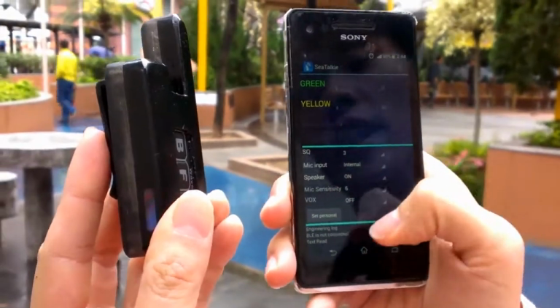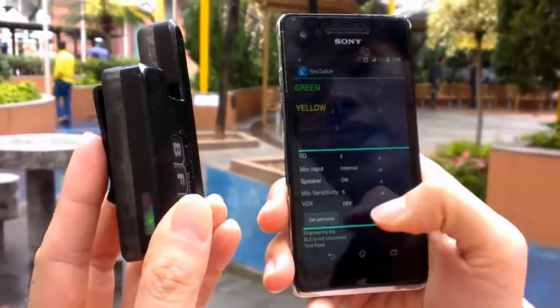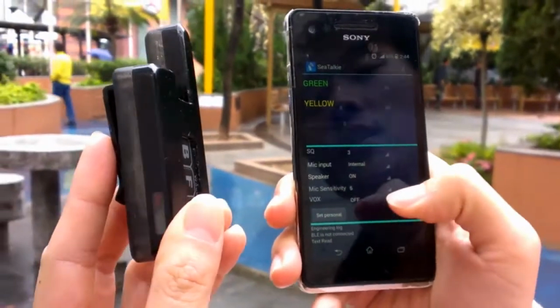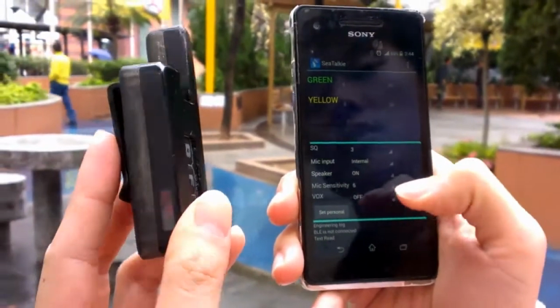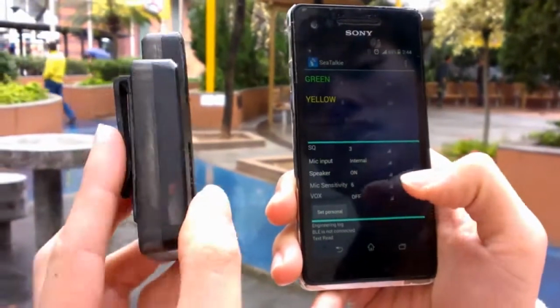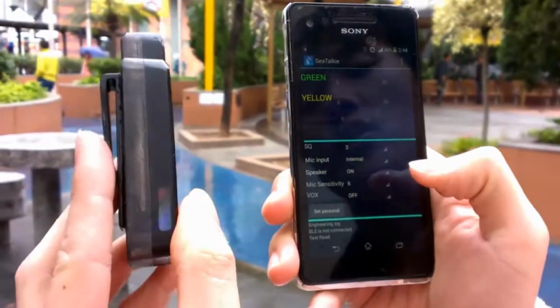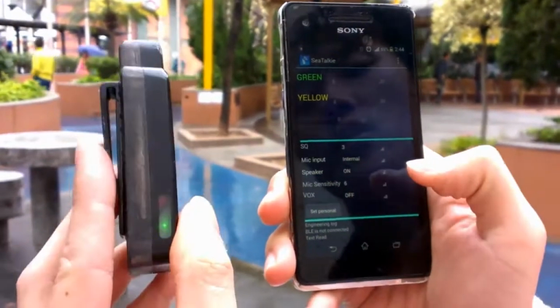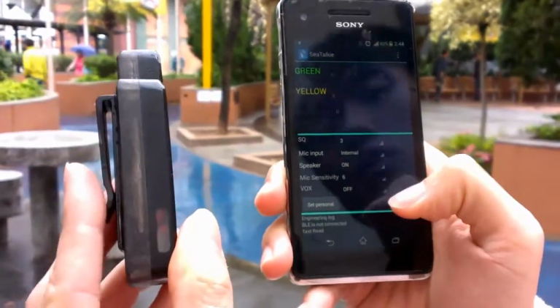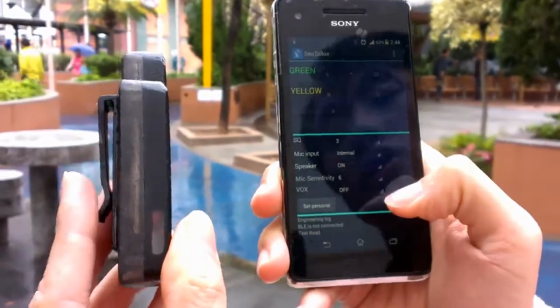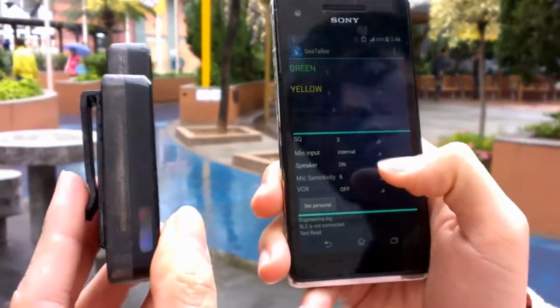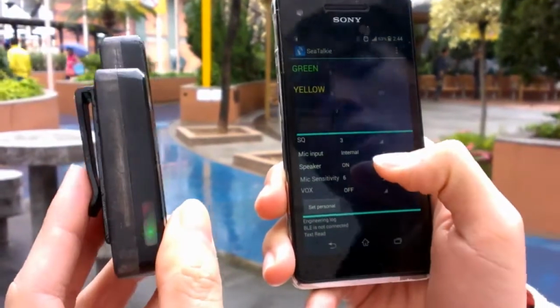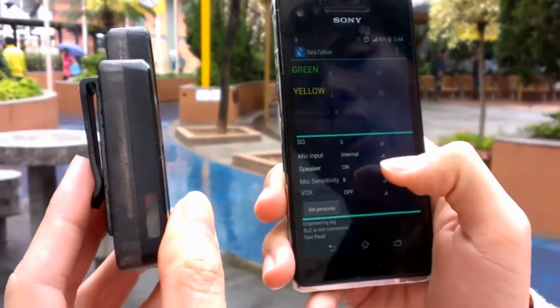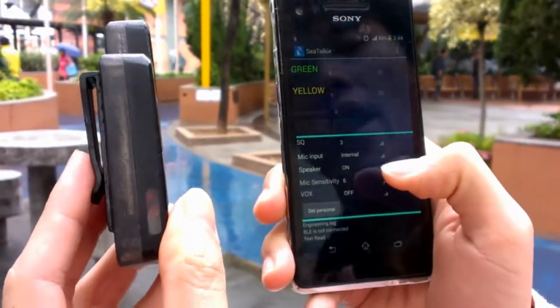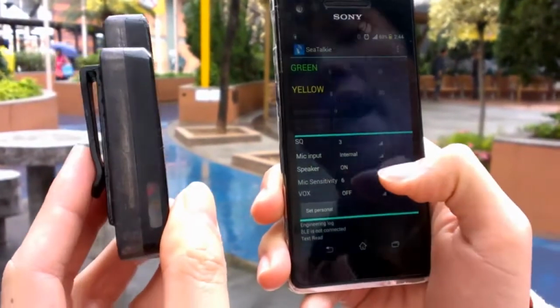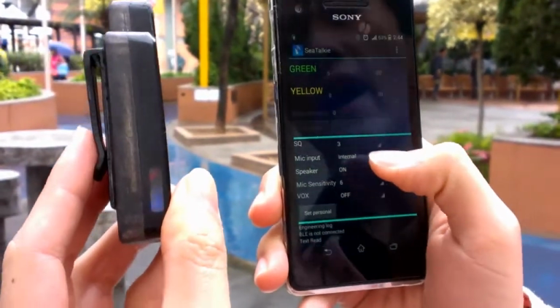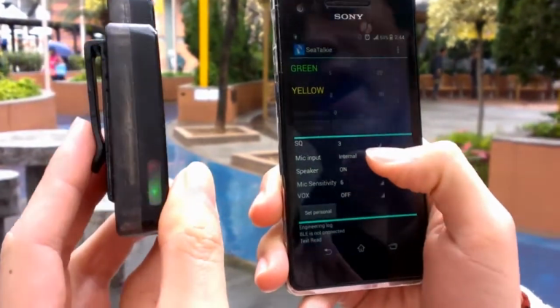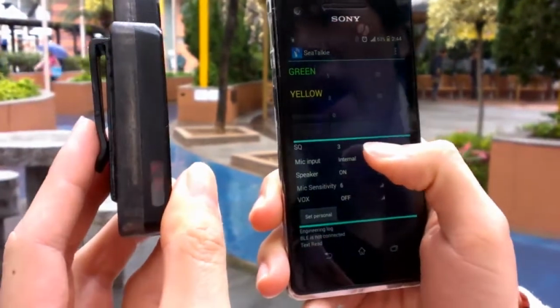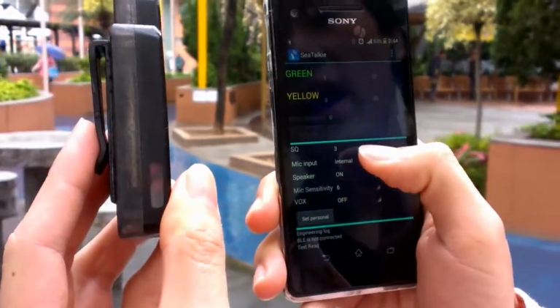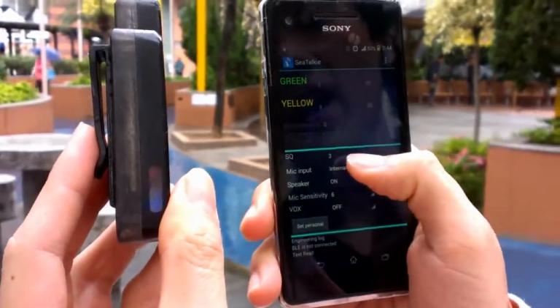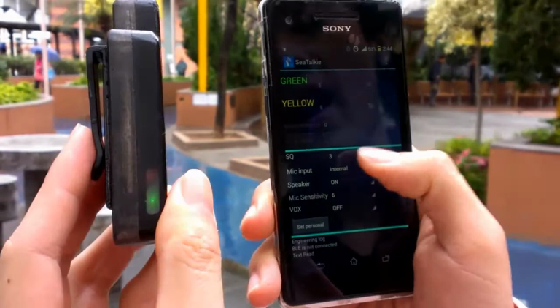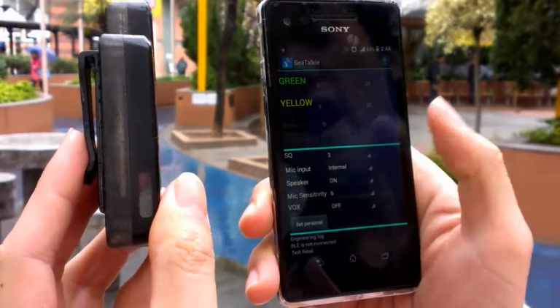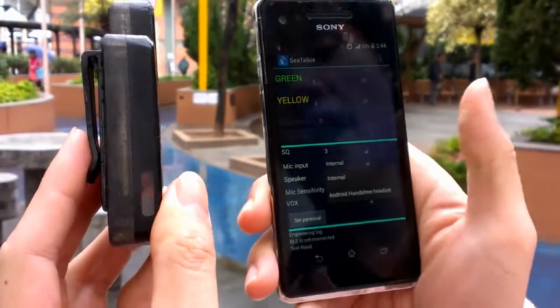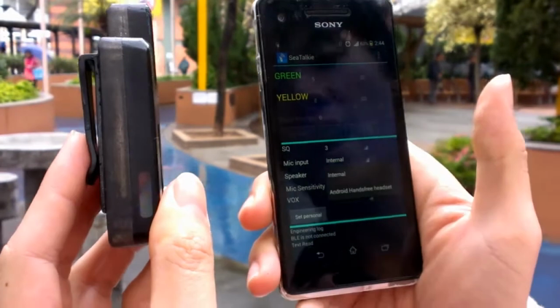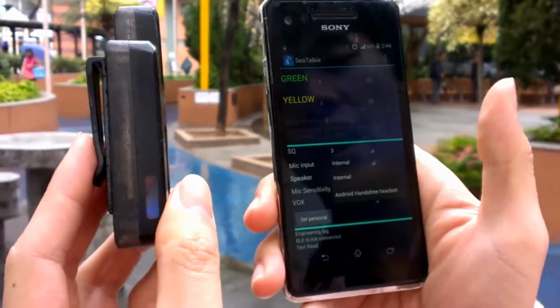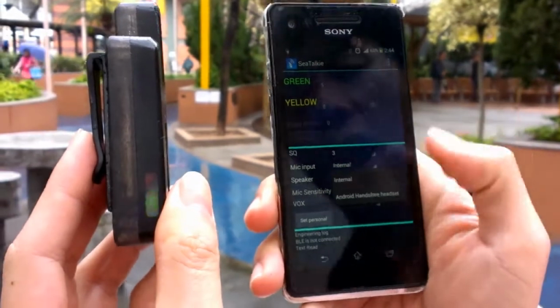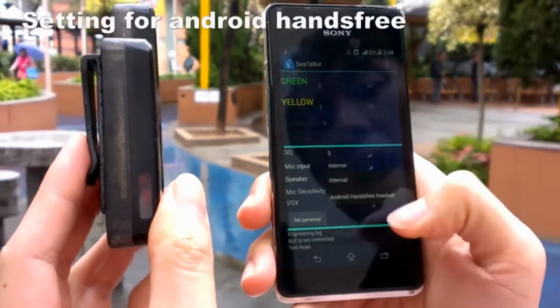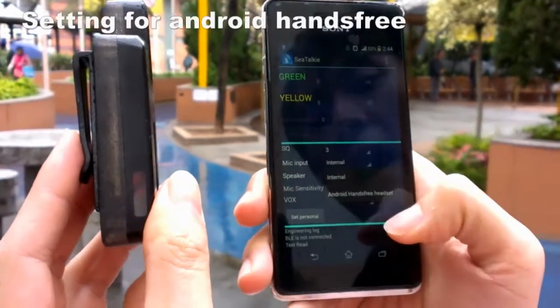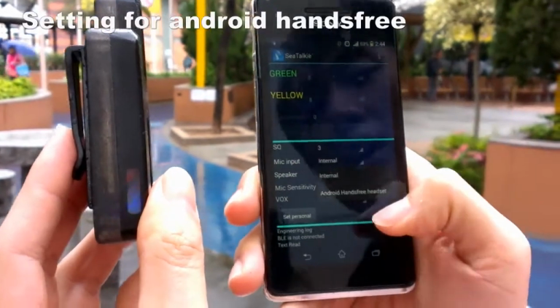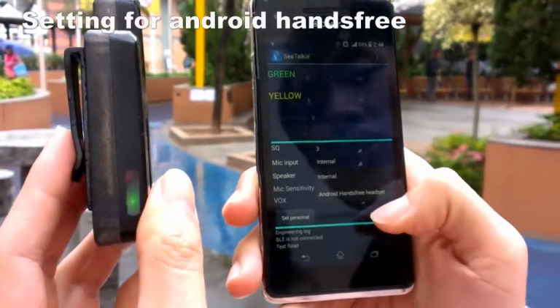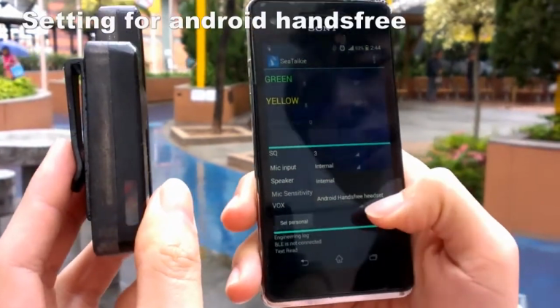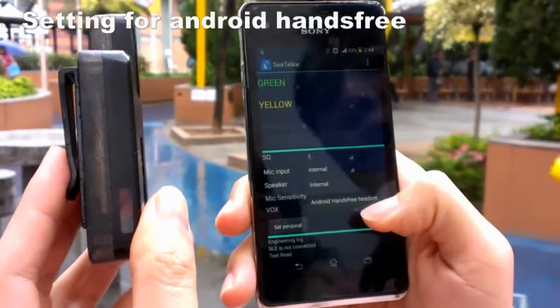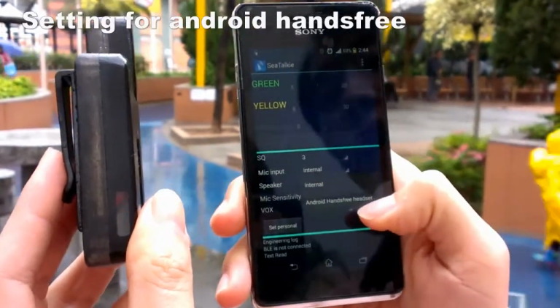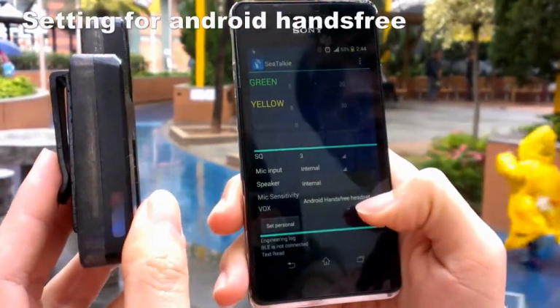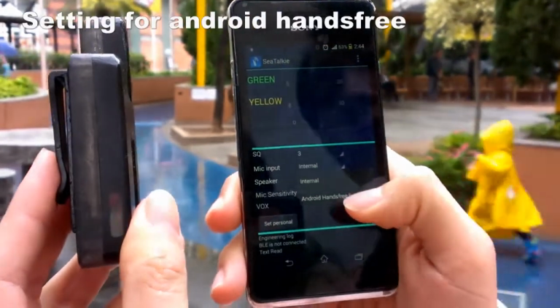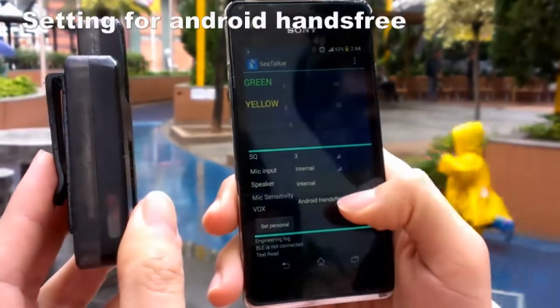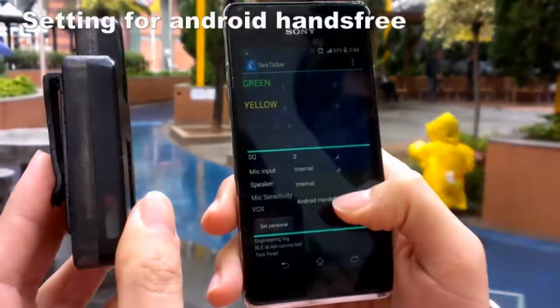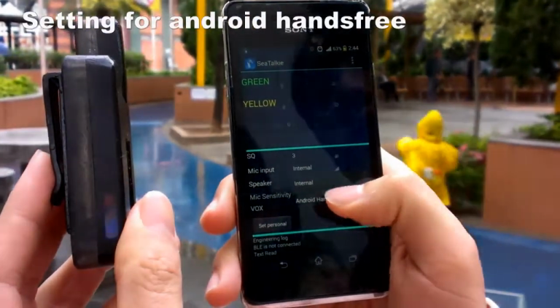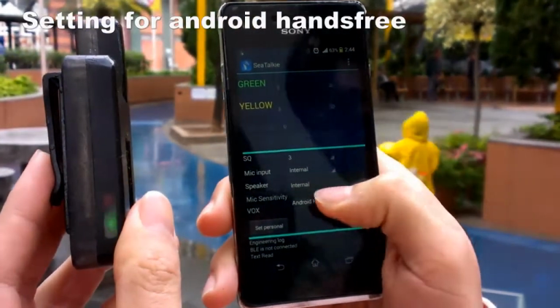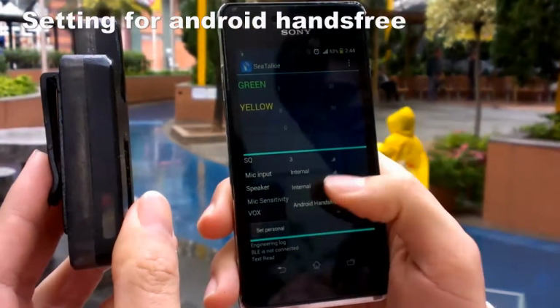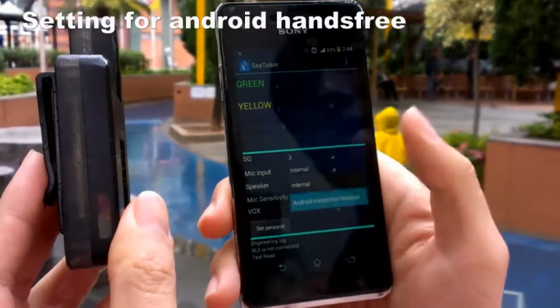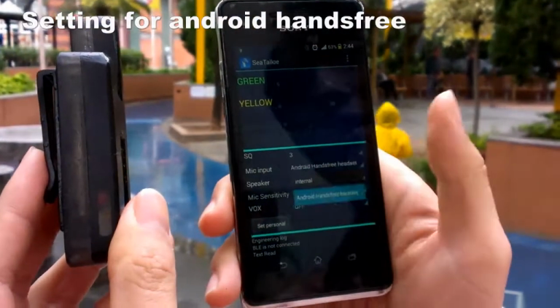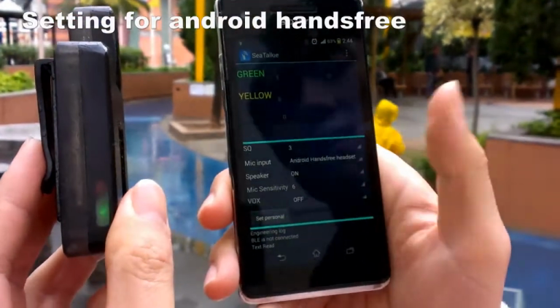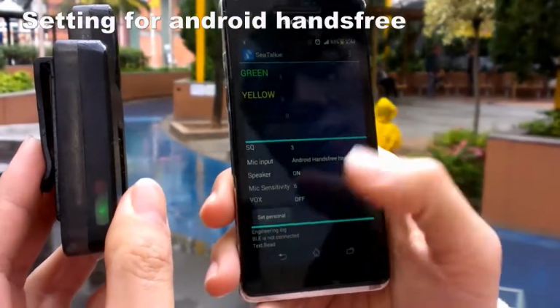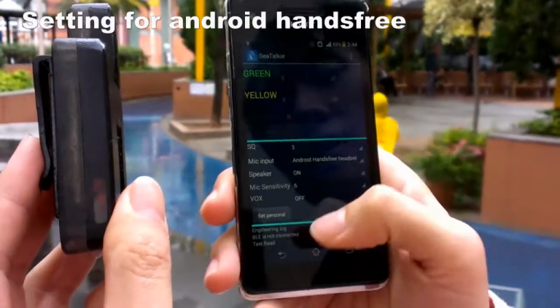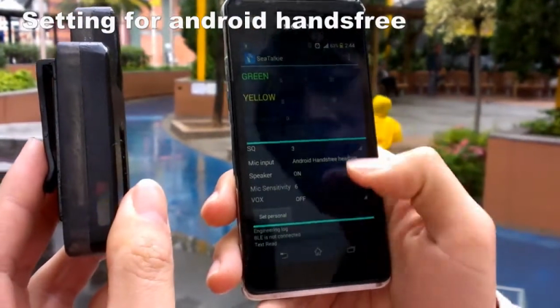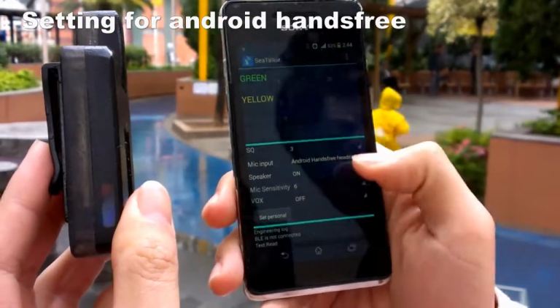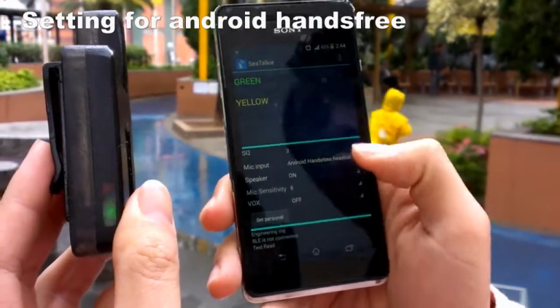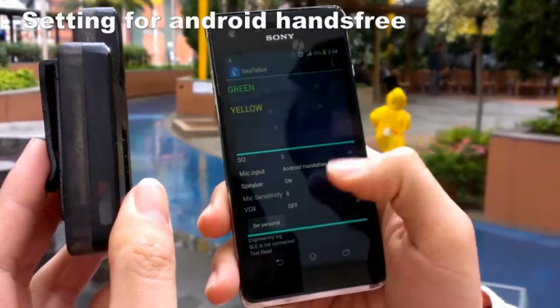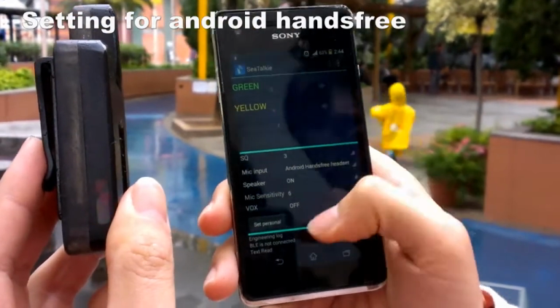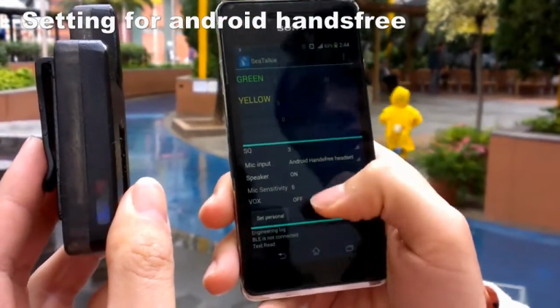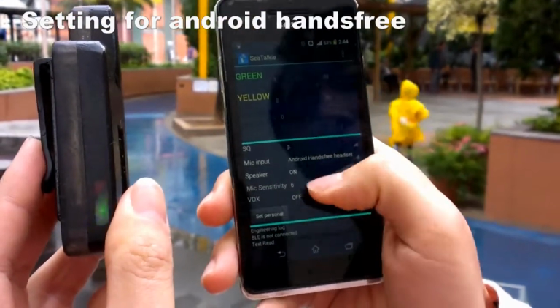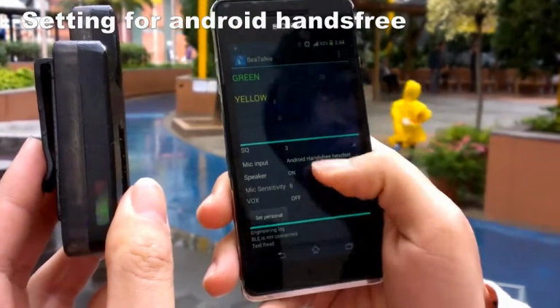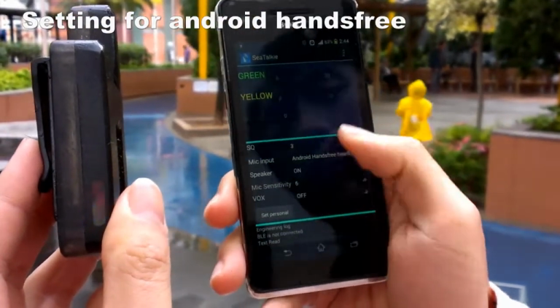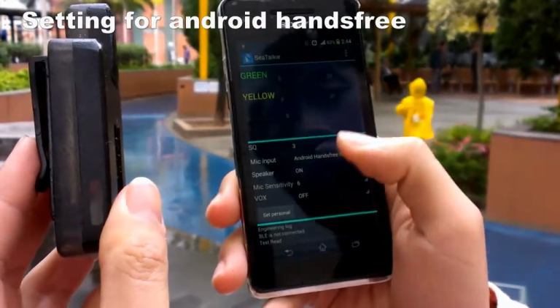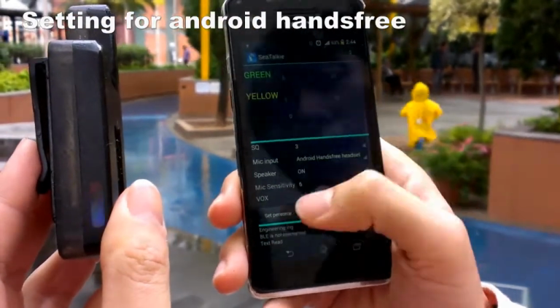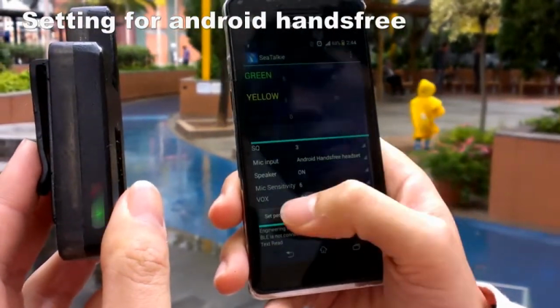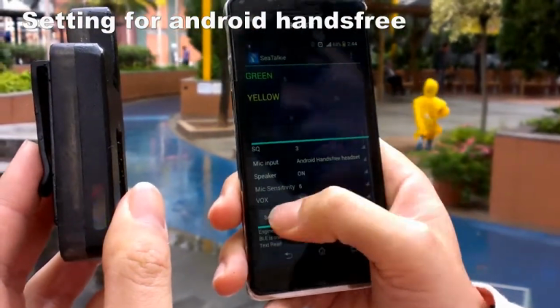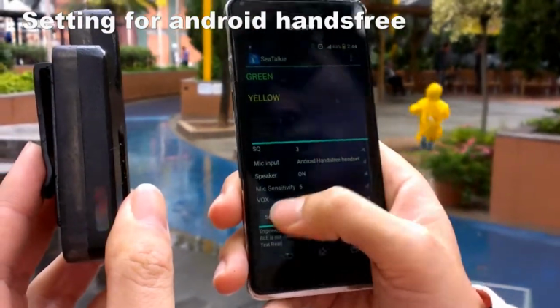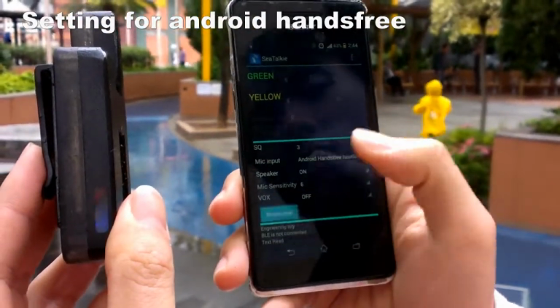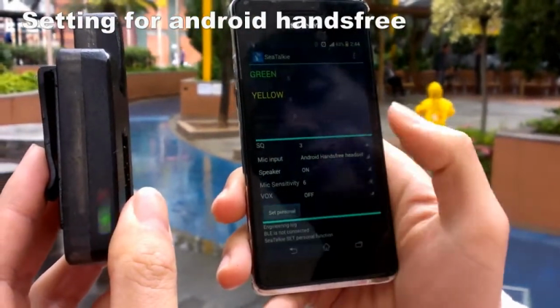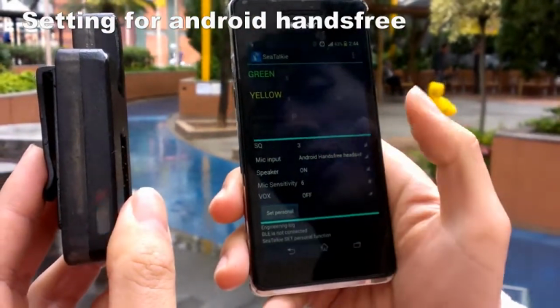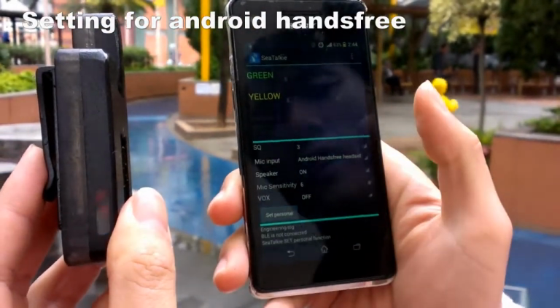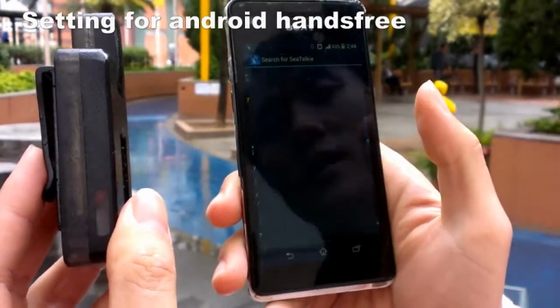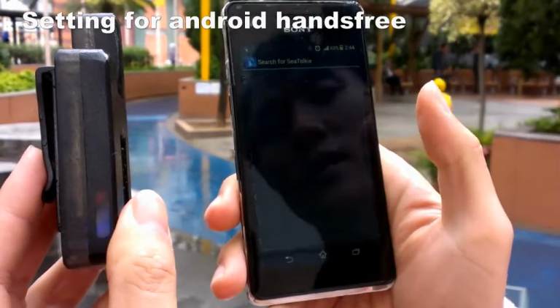You can also use the Android headset here. Change it and then set it.